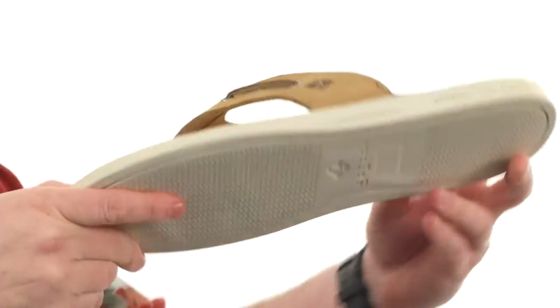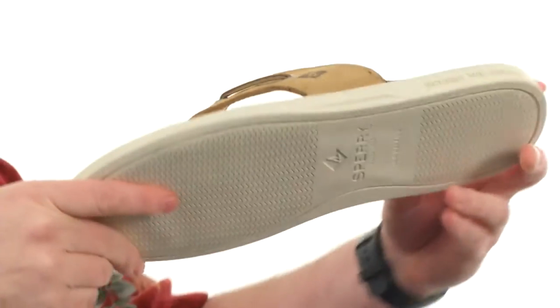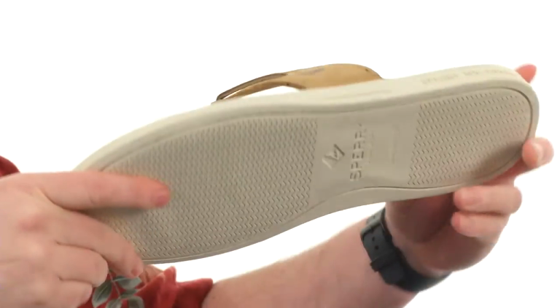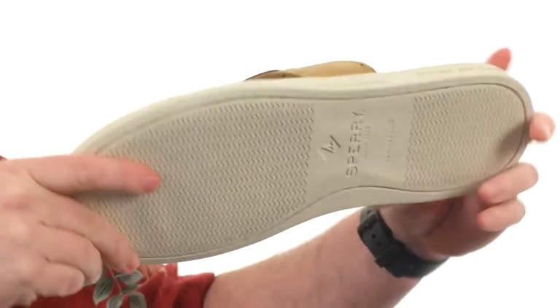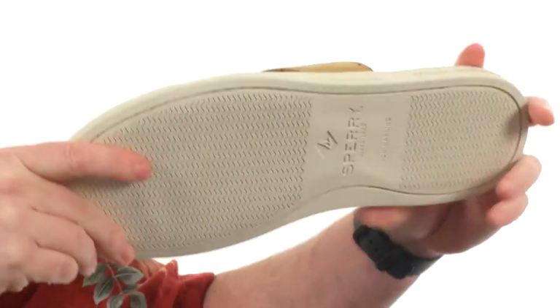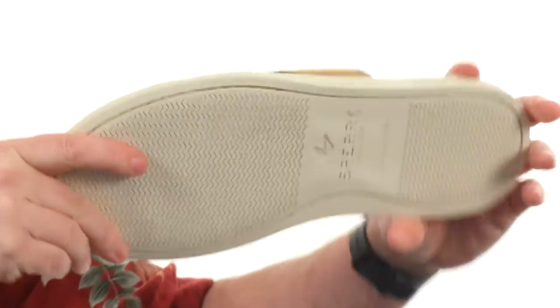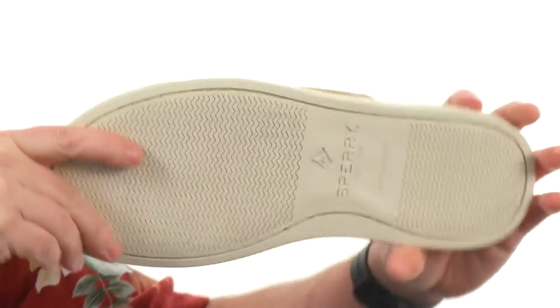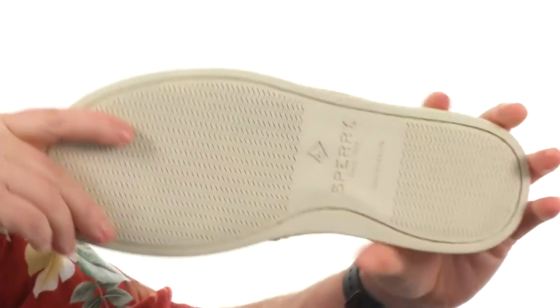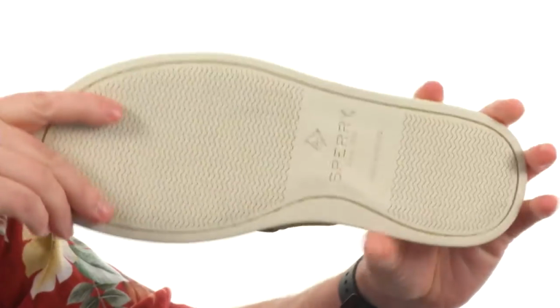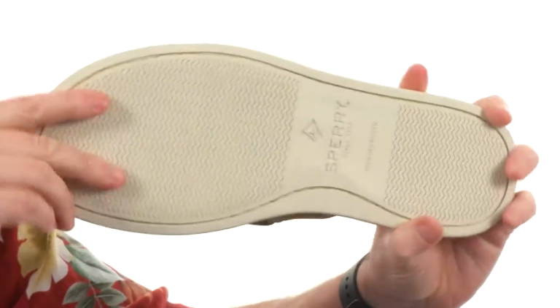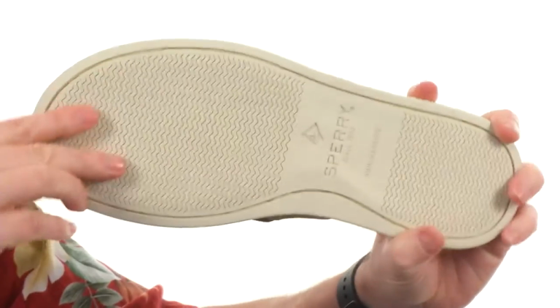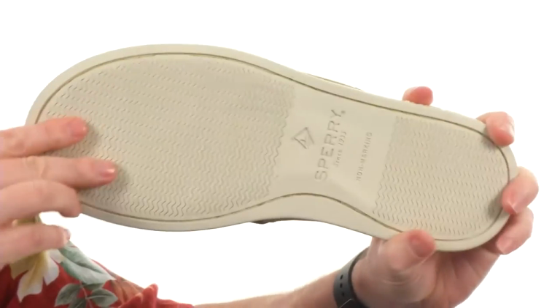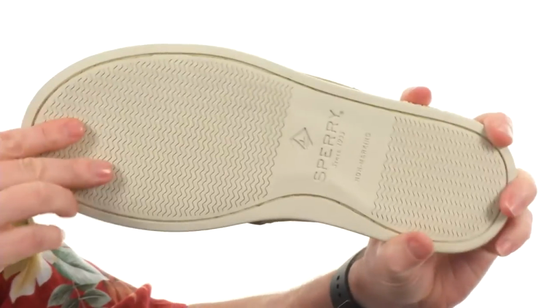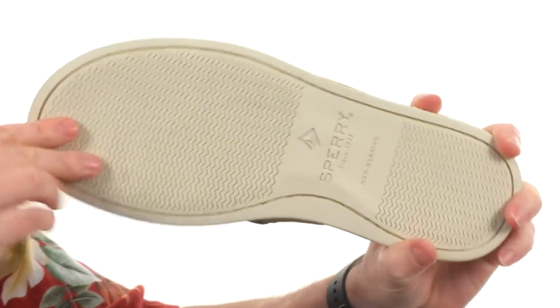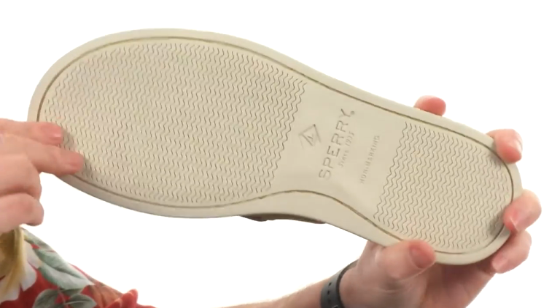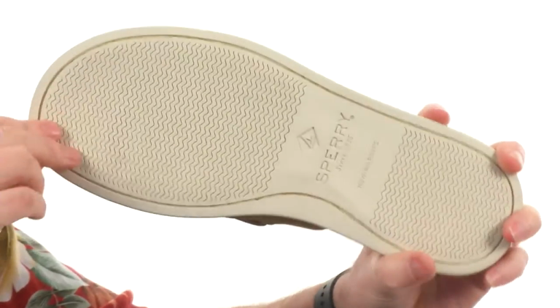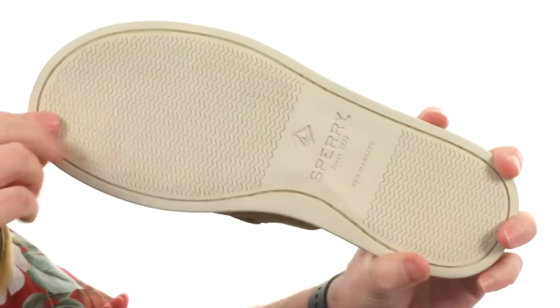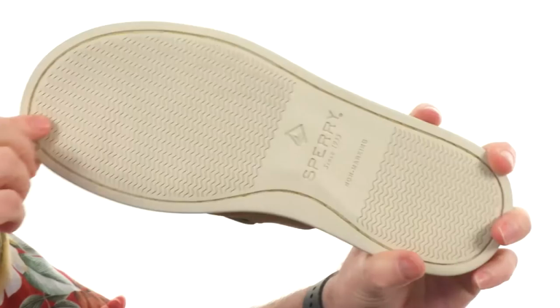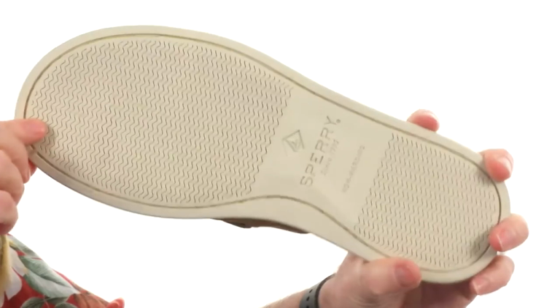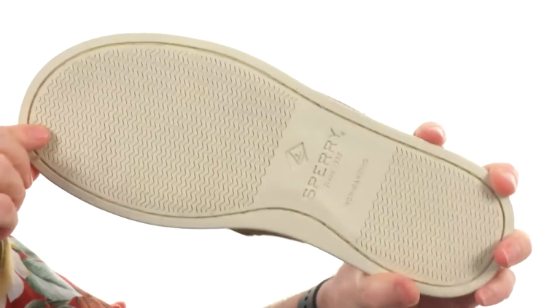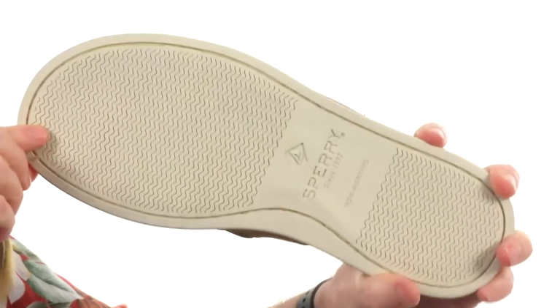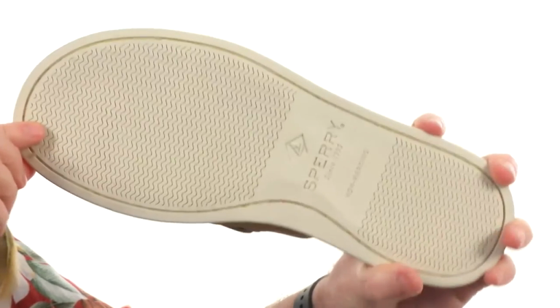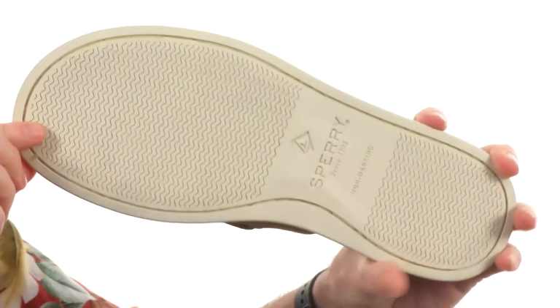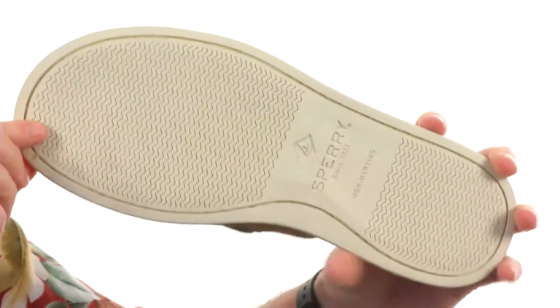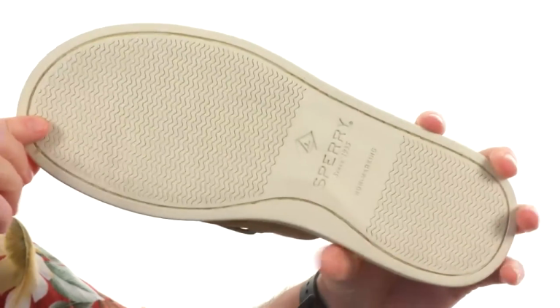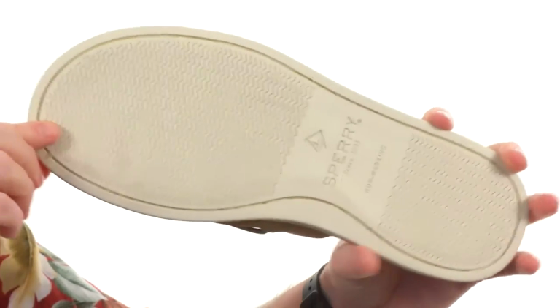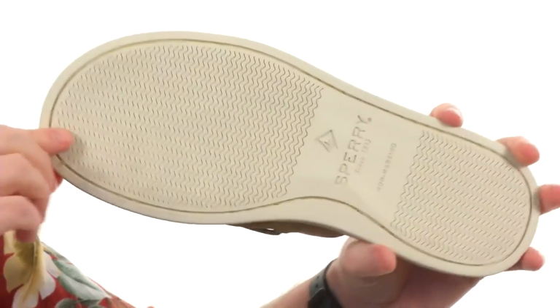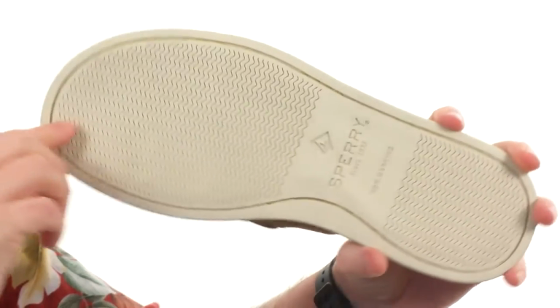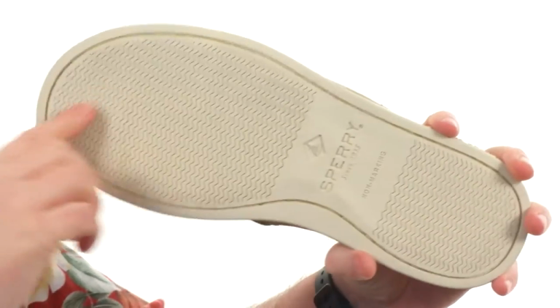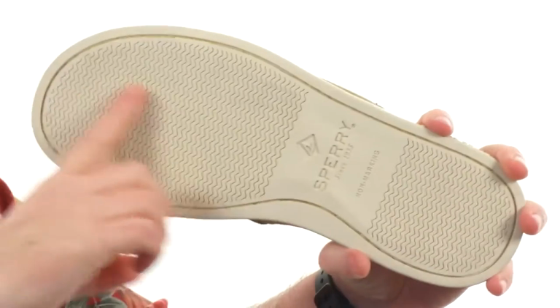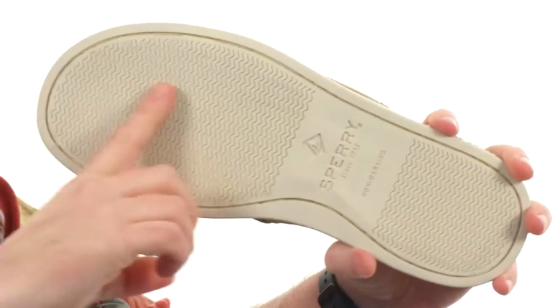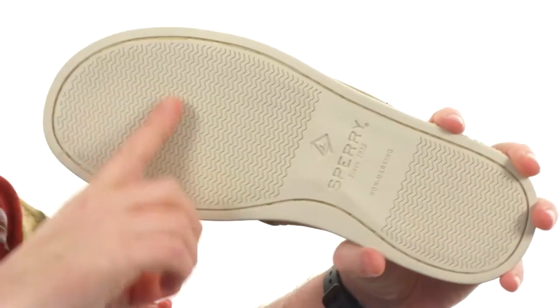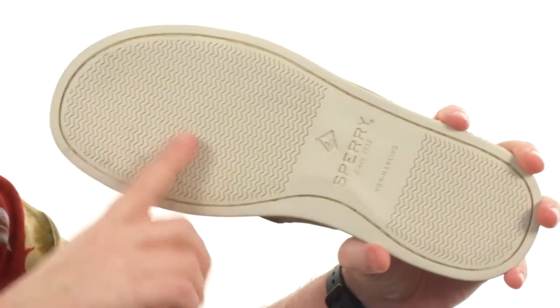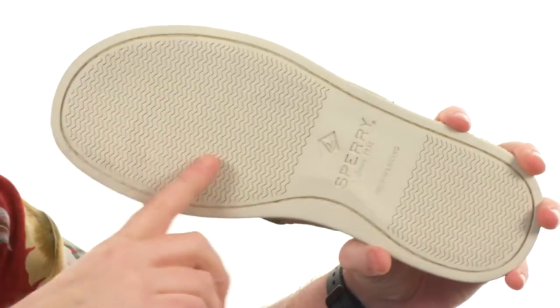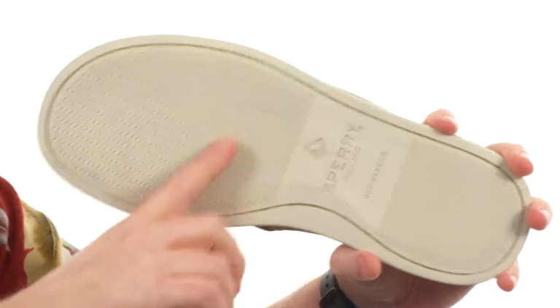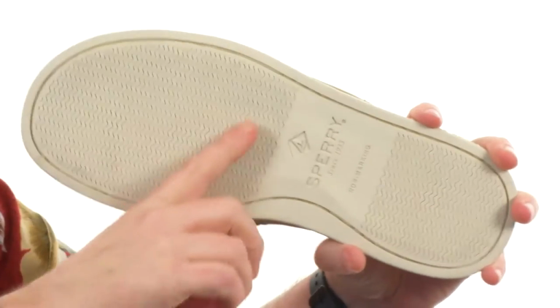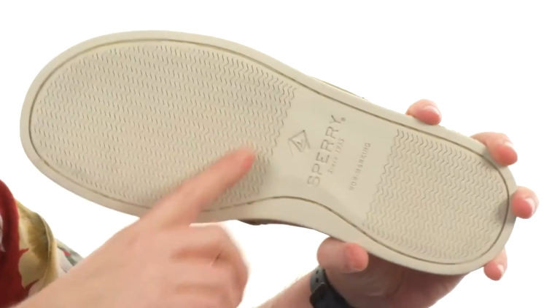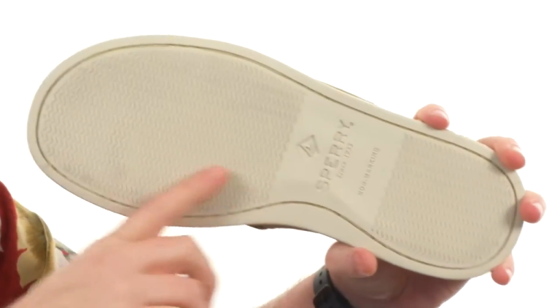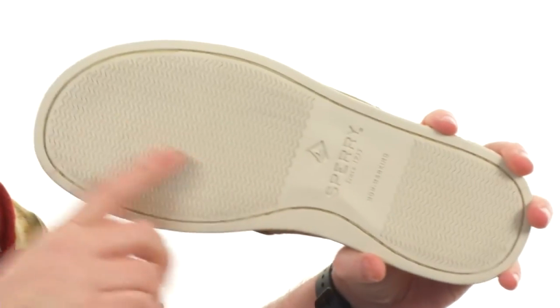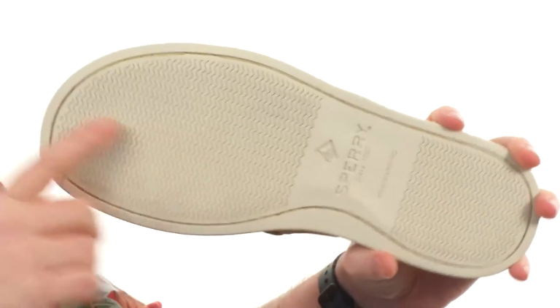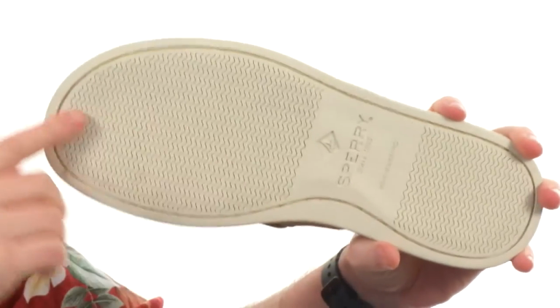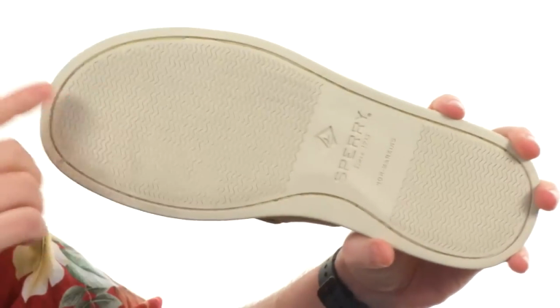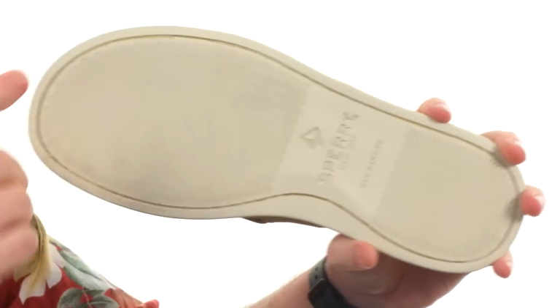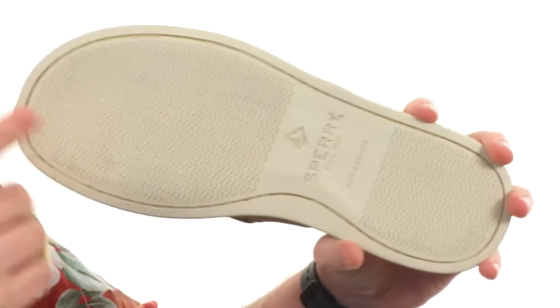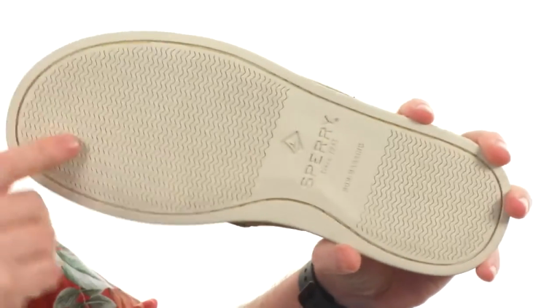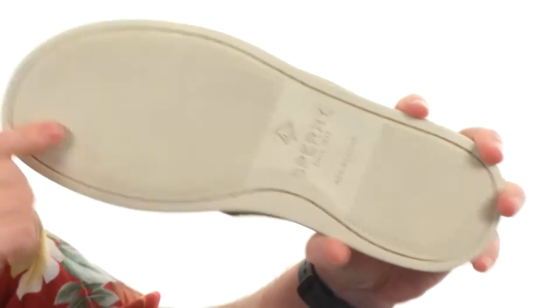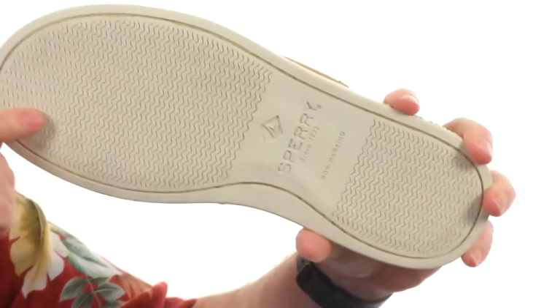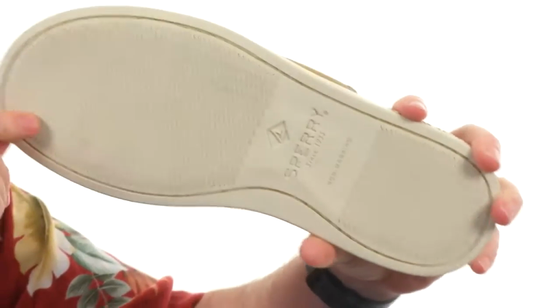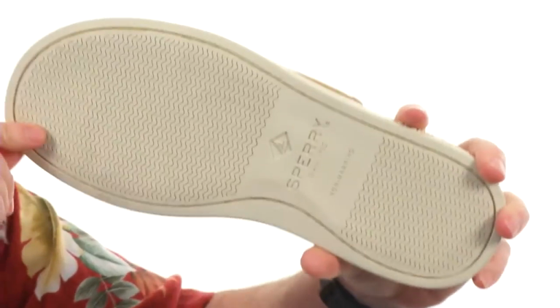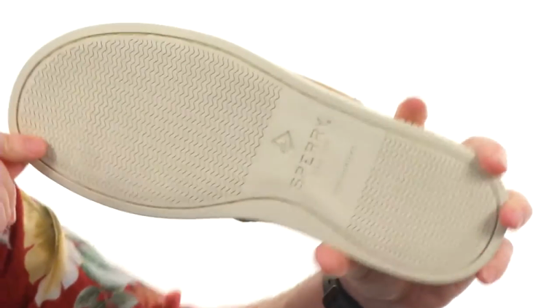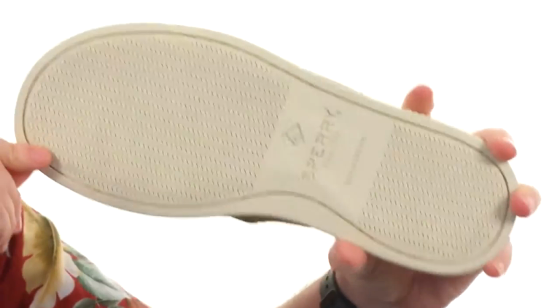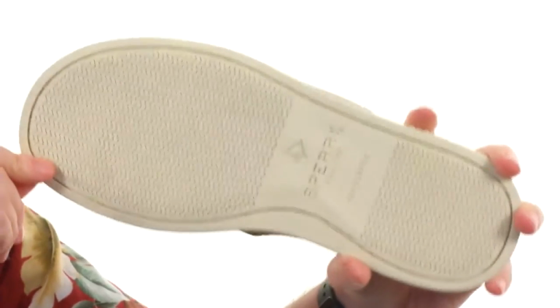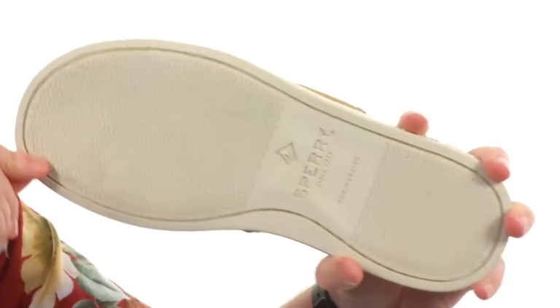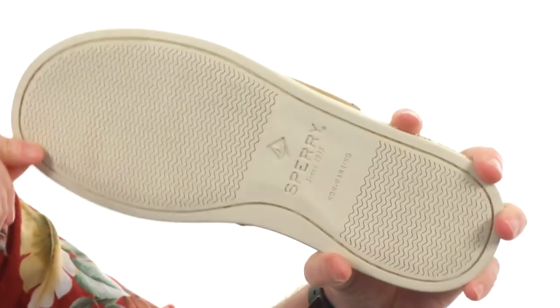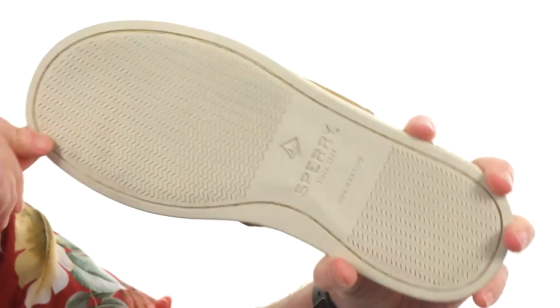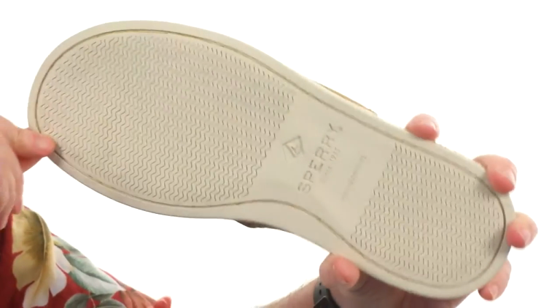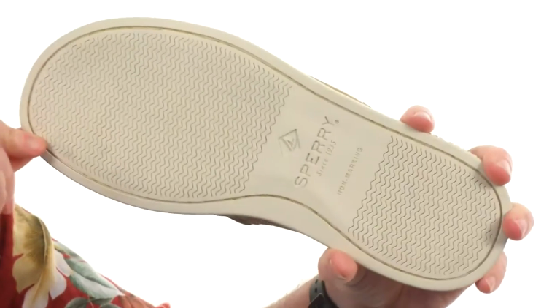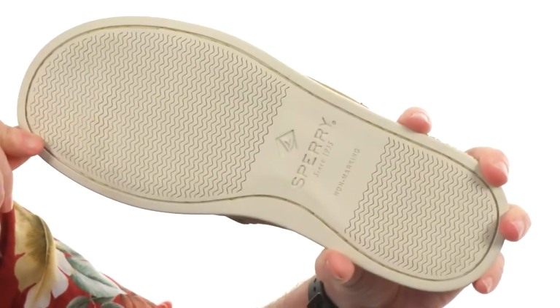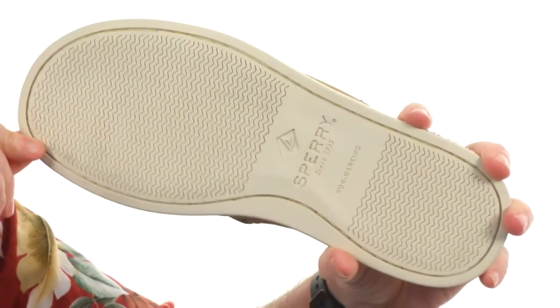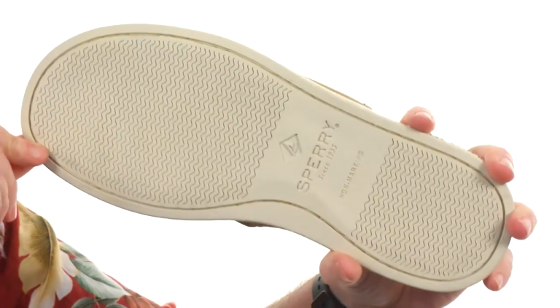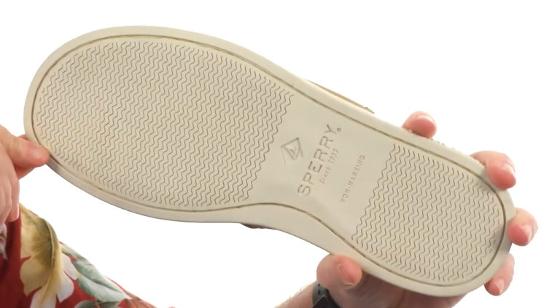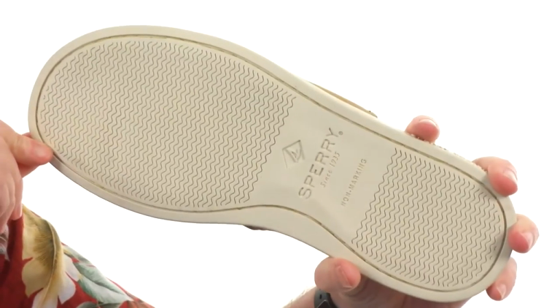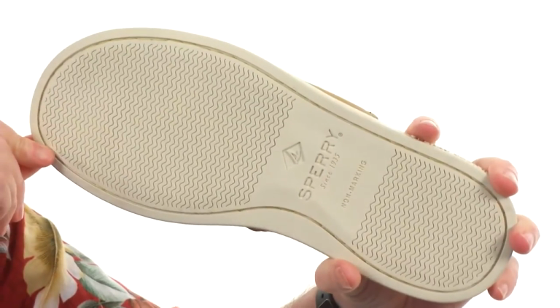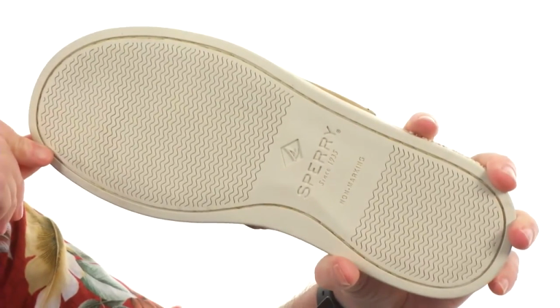Then we get to the outsole. It's made of a durable rubber and we have that wave-siping design to work on wet and dry surfaces.